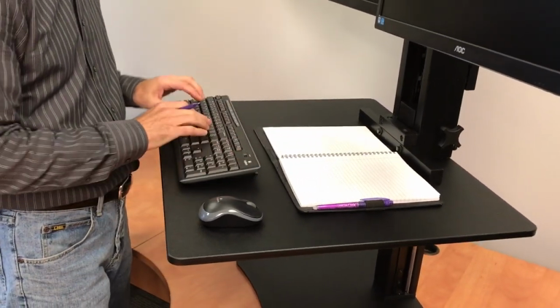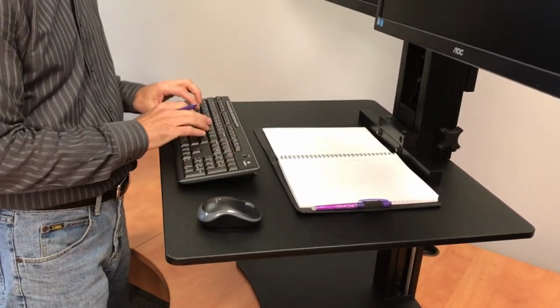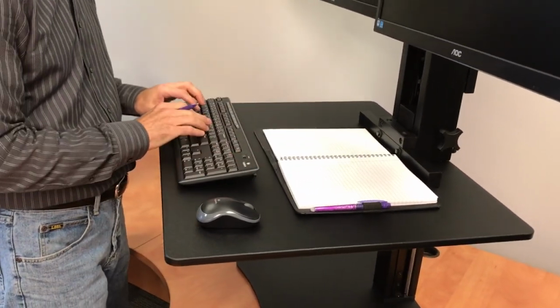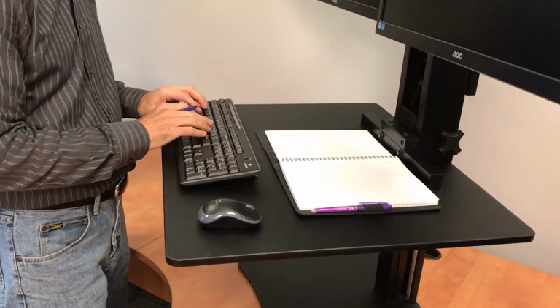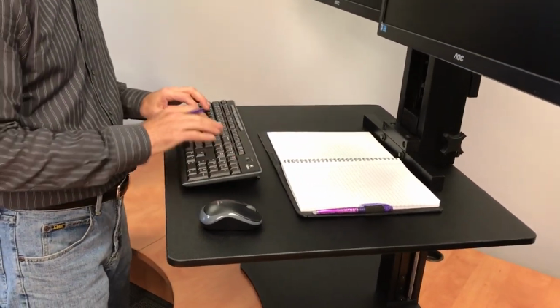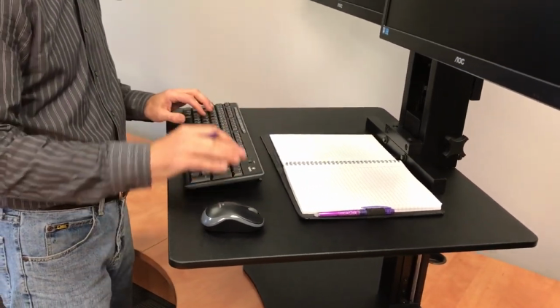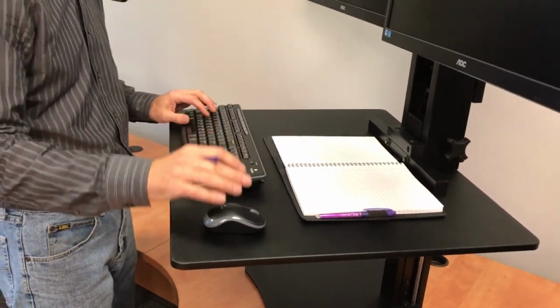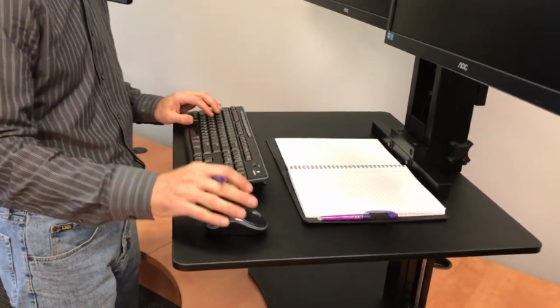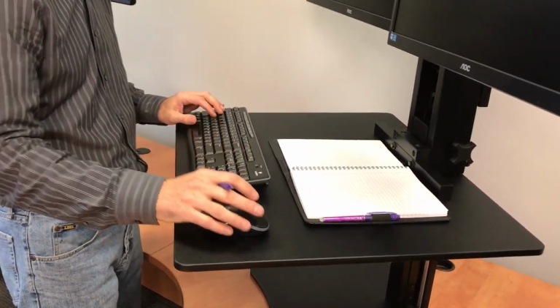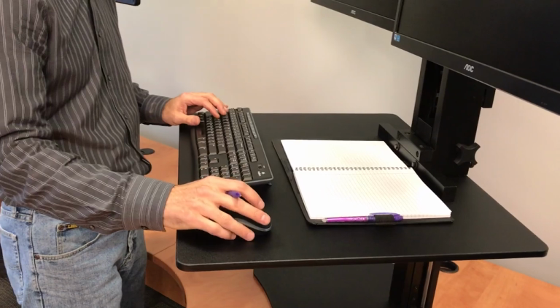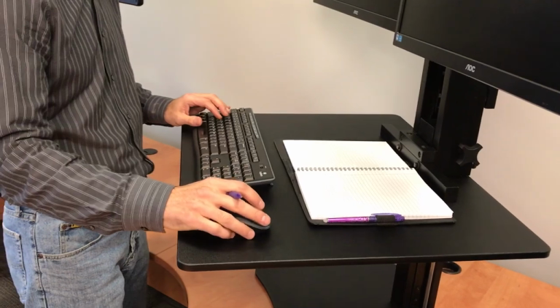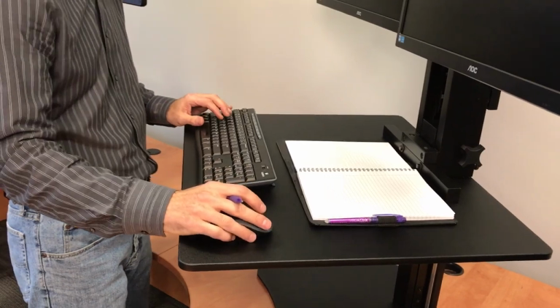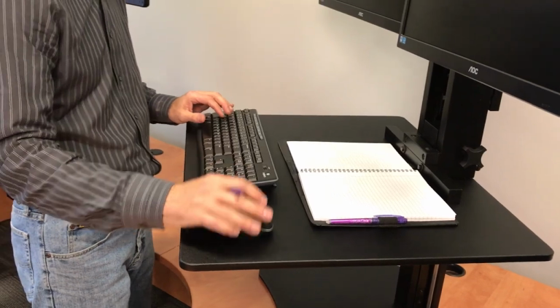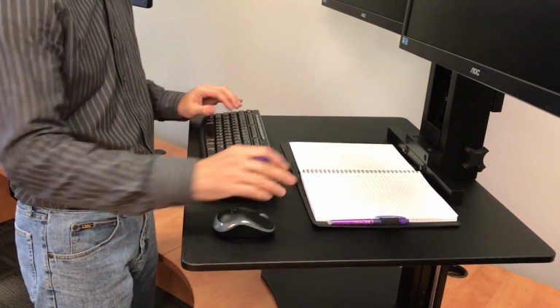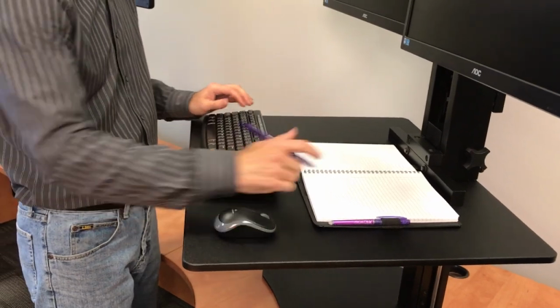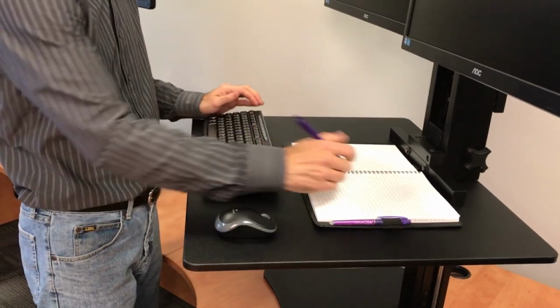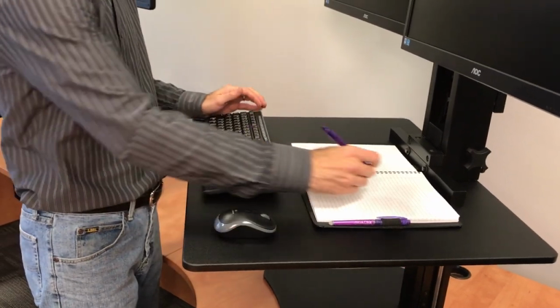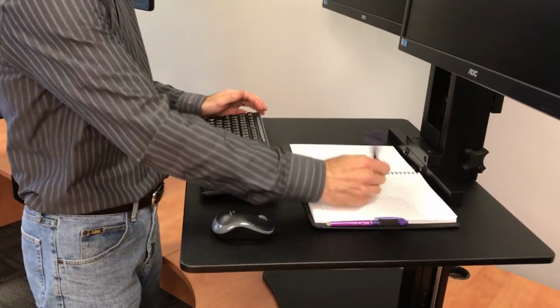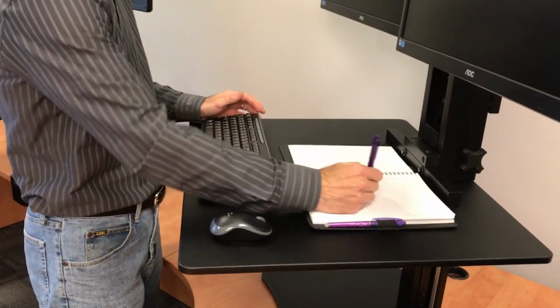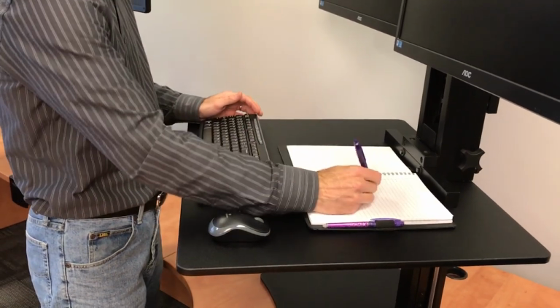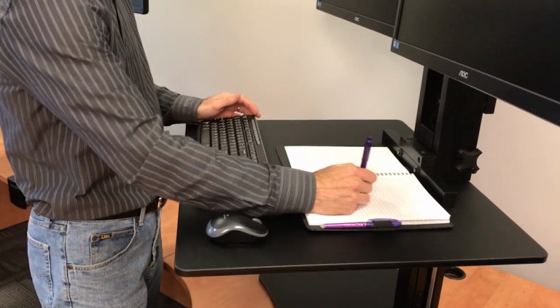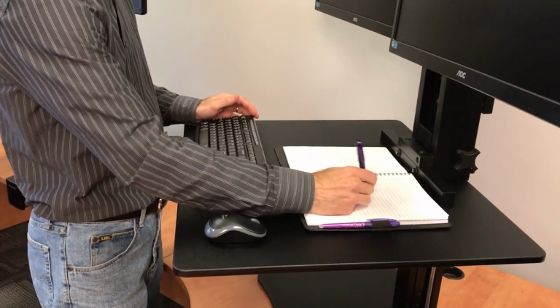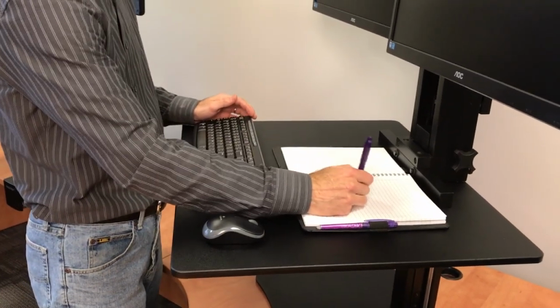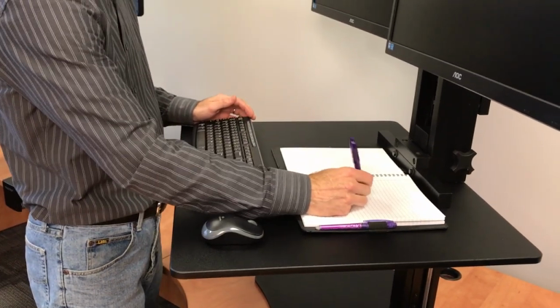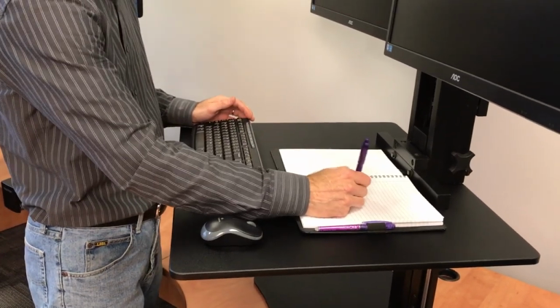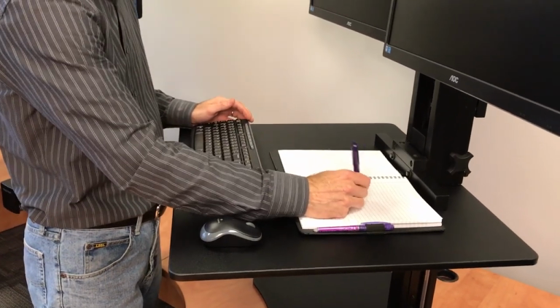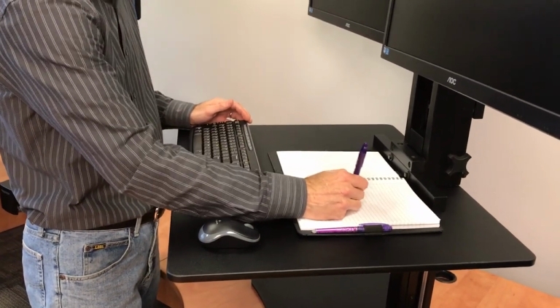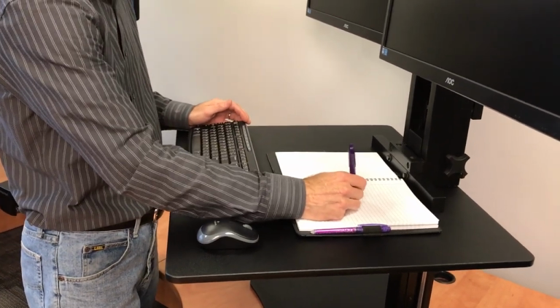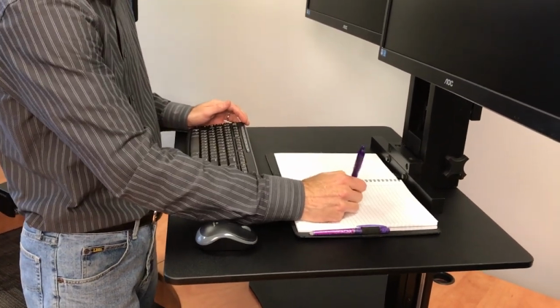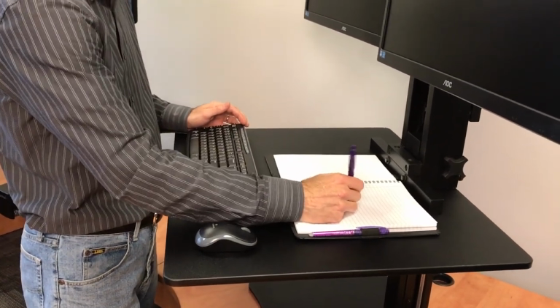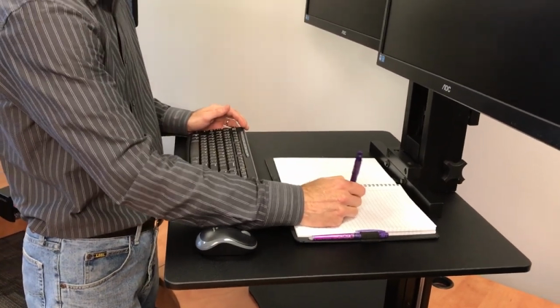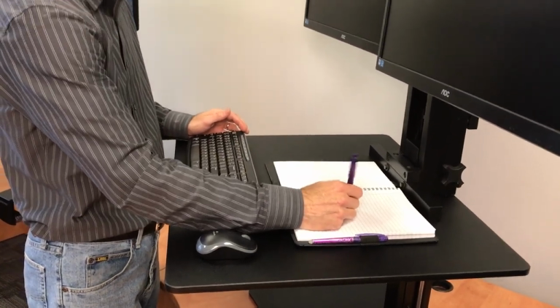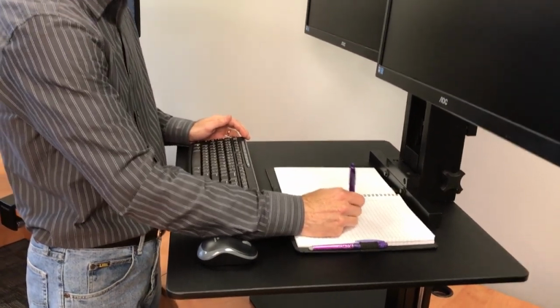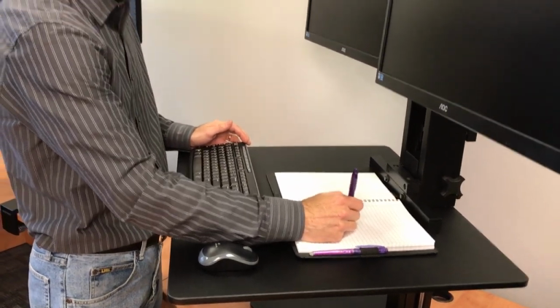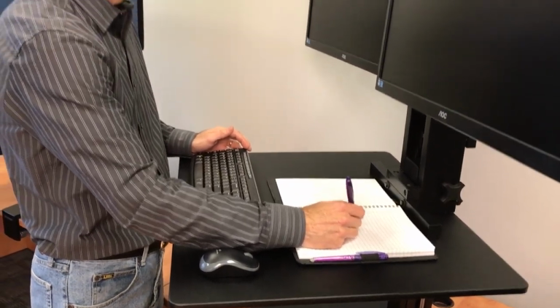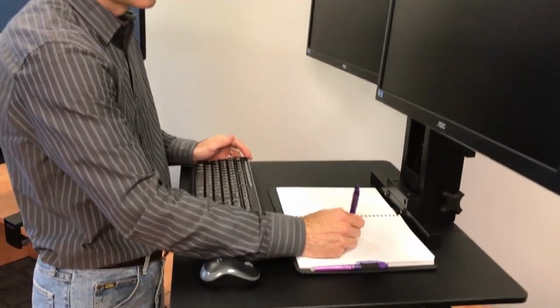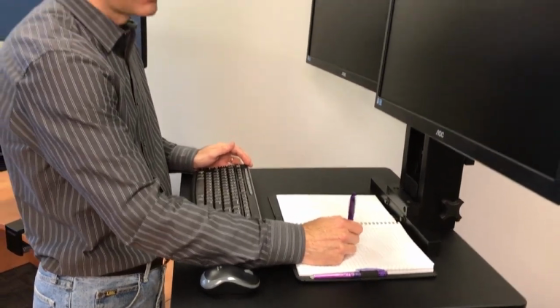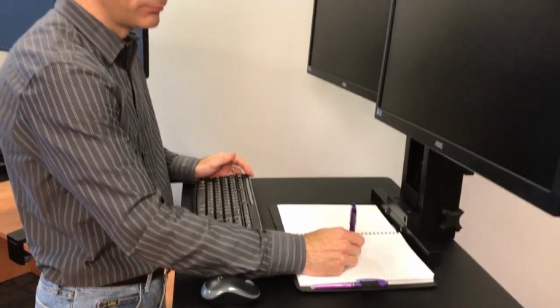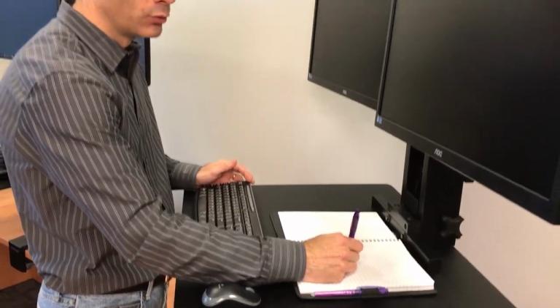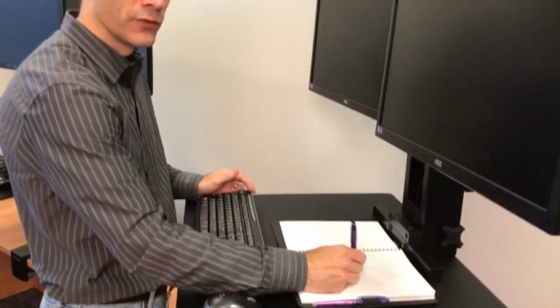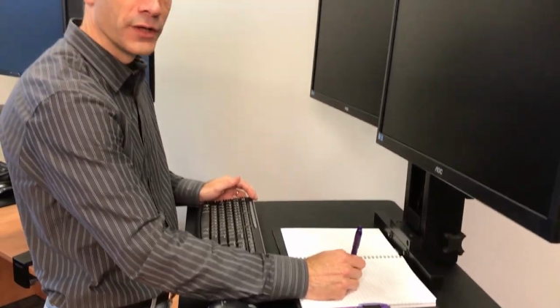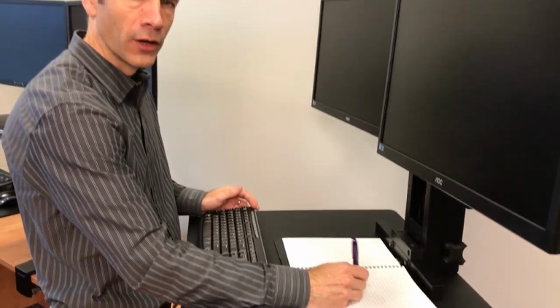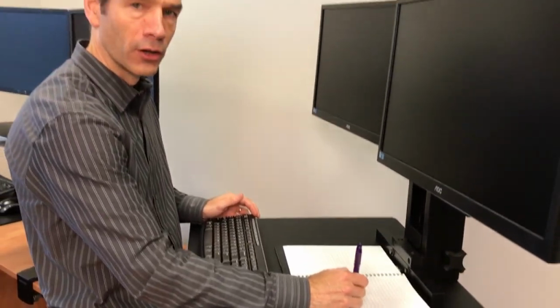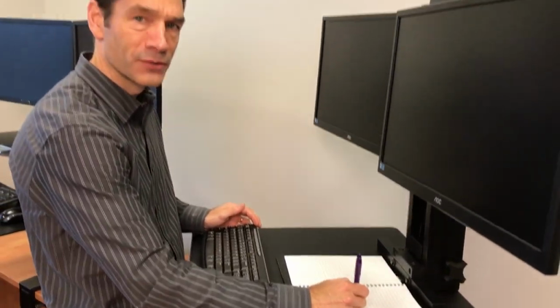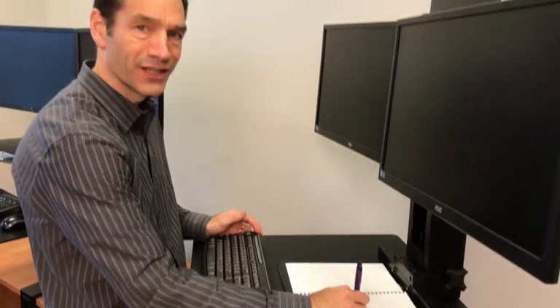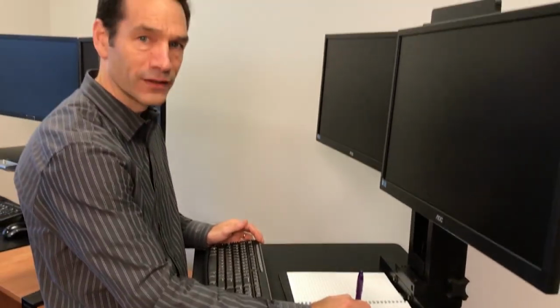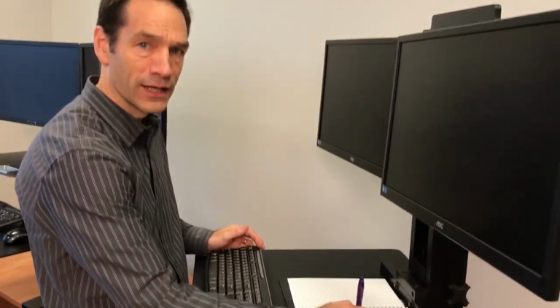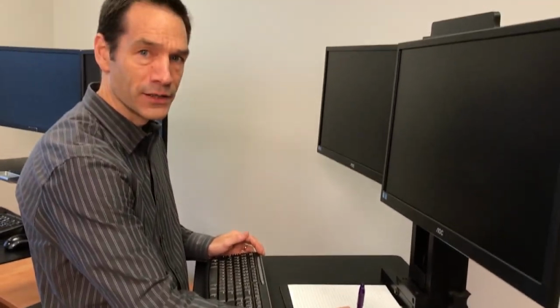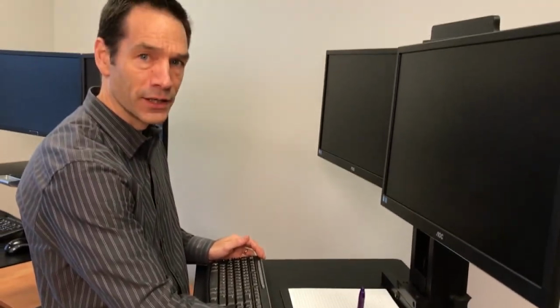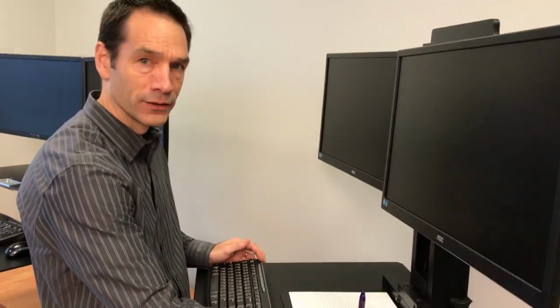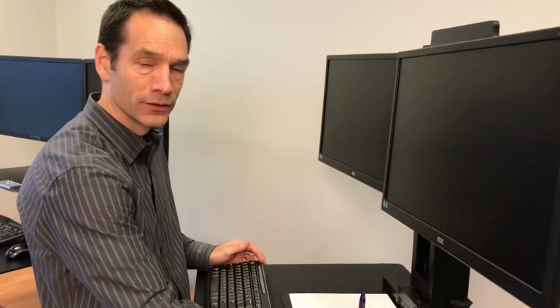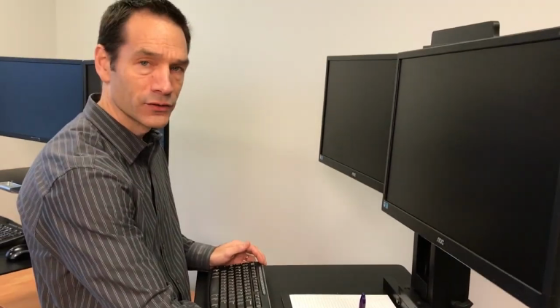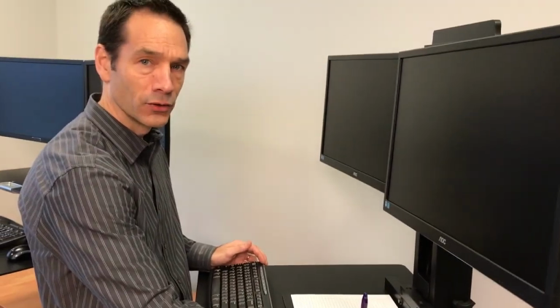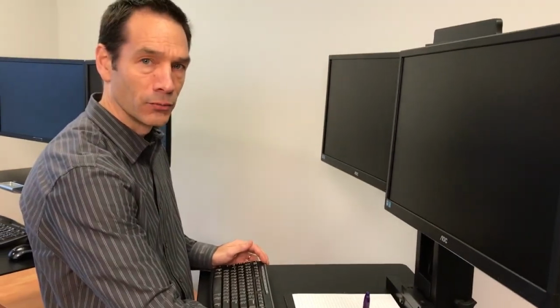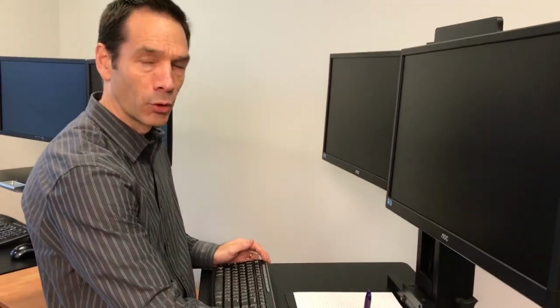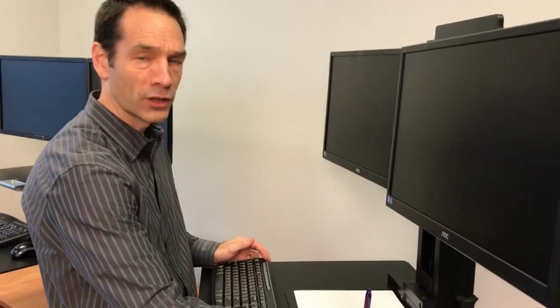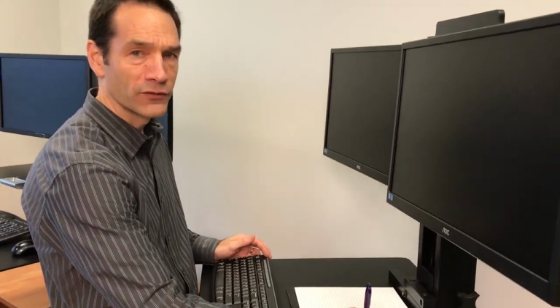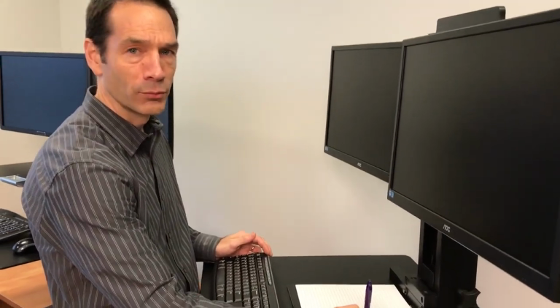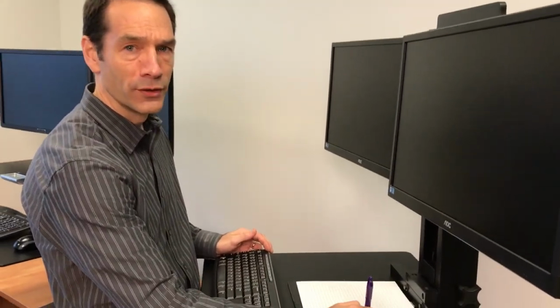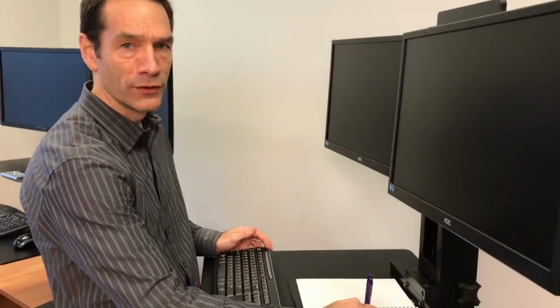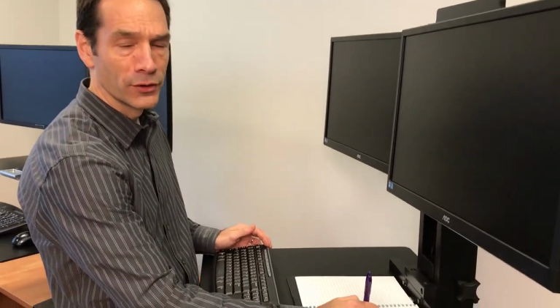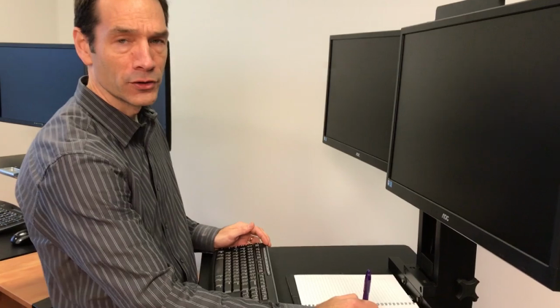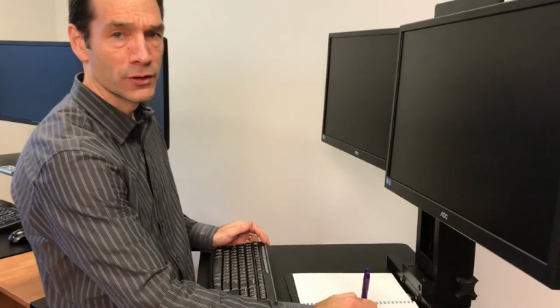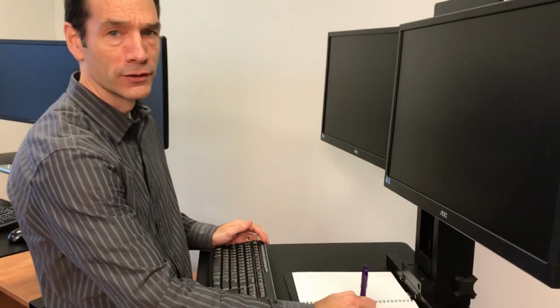With the Victor, you have your mouse and keyboard, and when you need to write, it's an easy movement of the arm to get that done — more comfortable than the Ergotron.